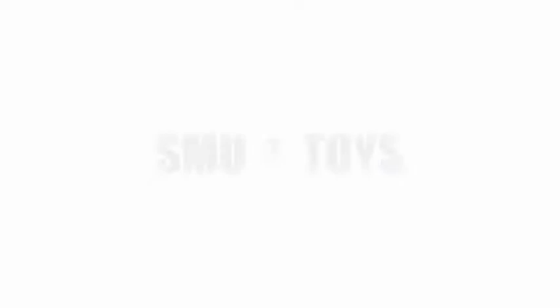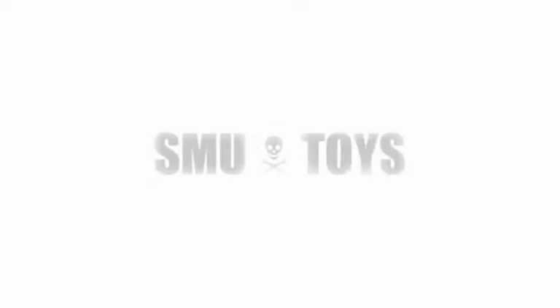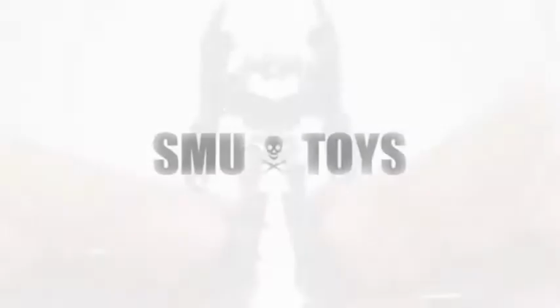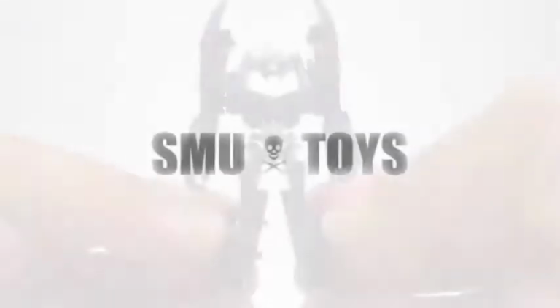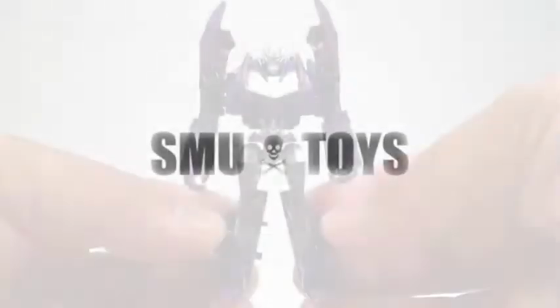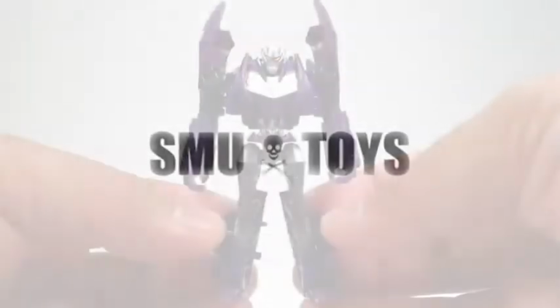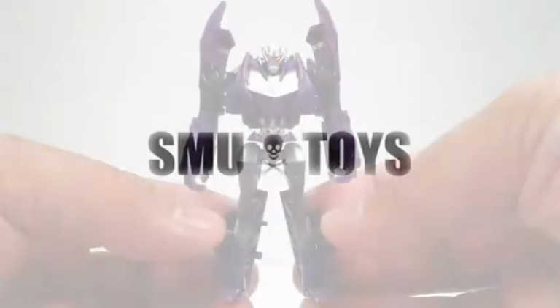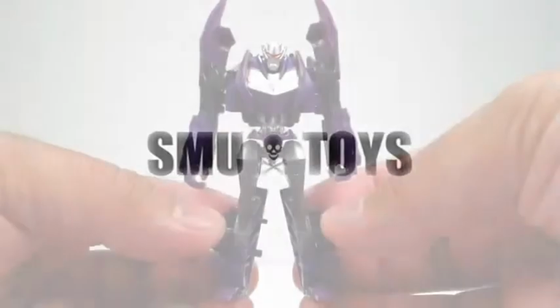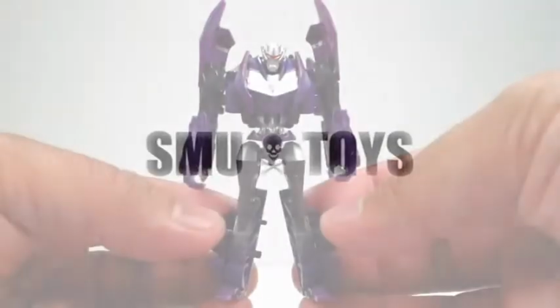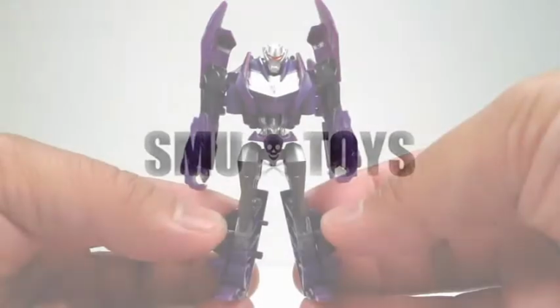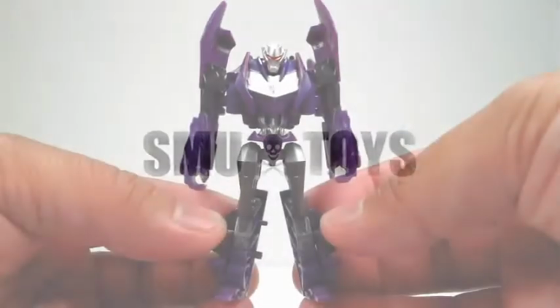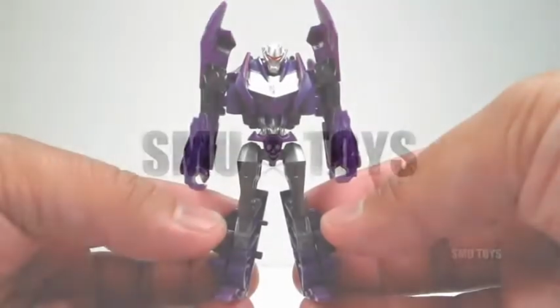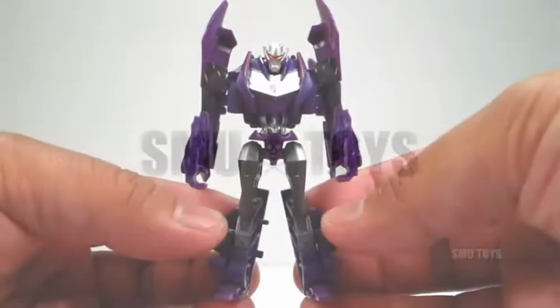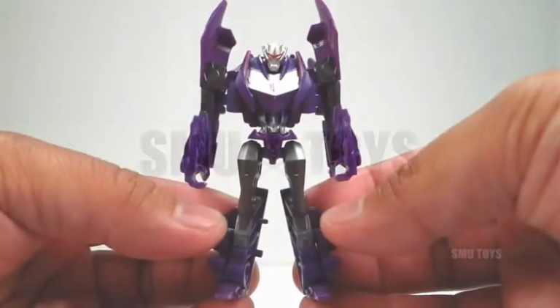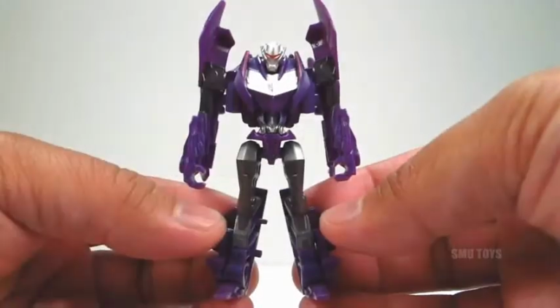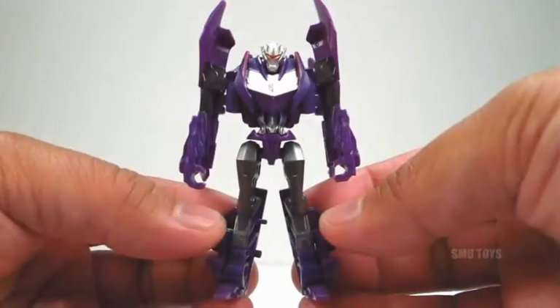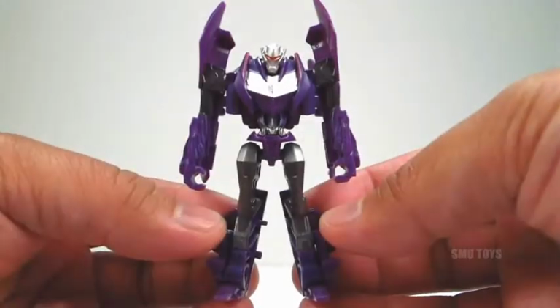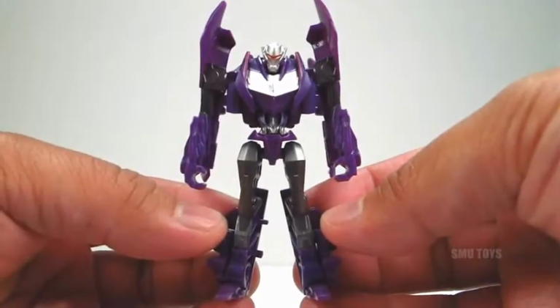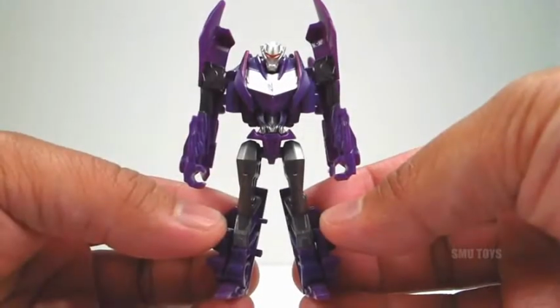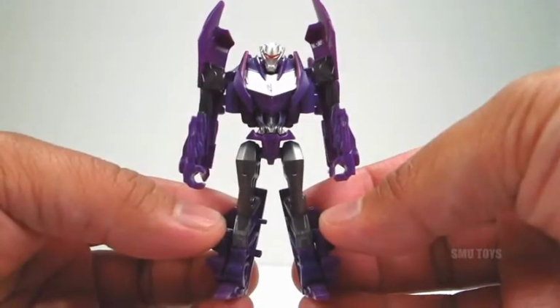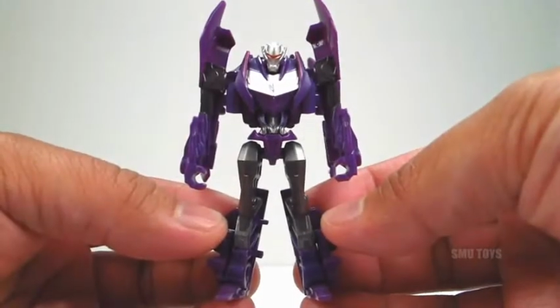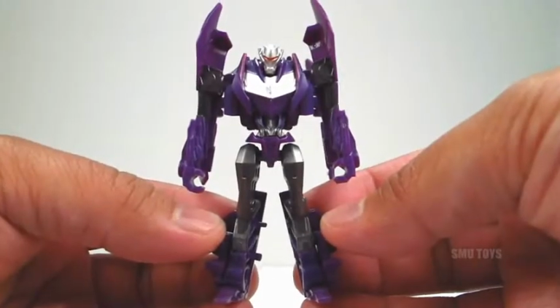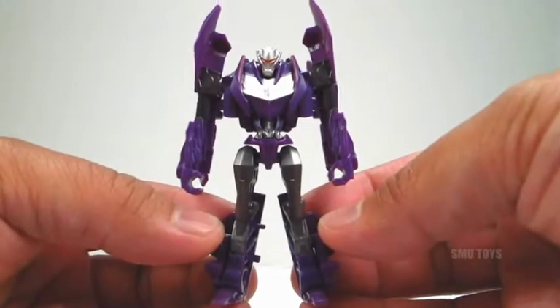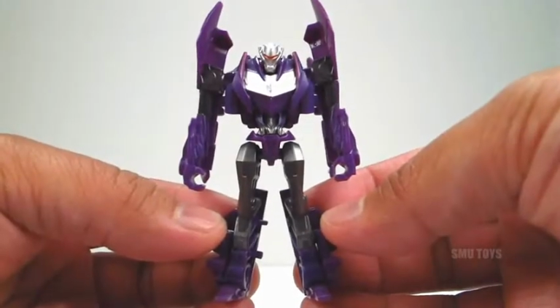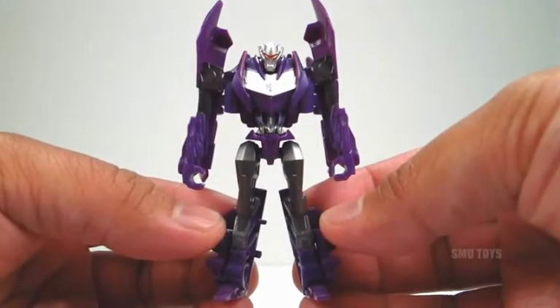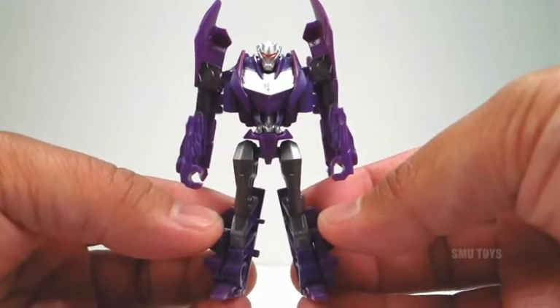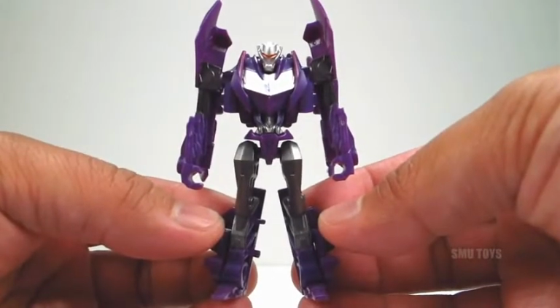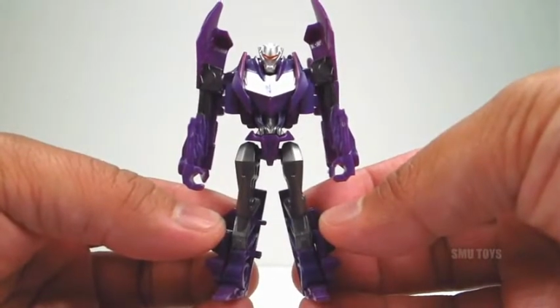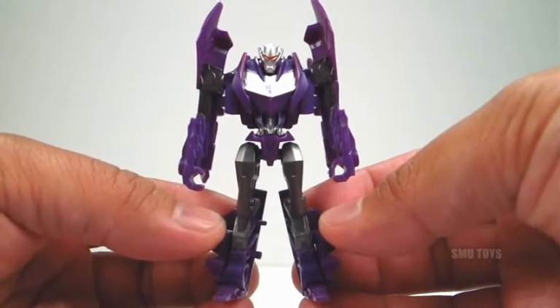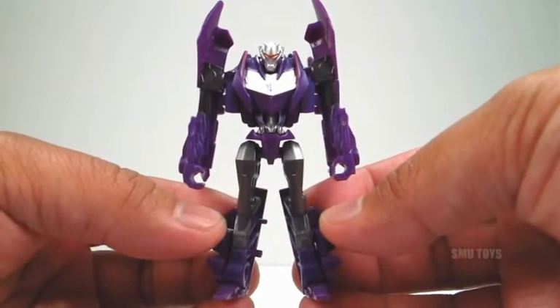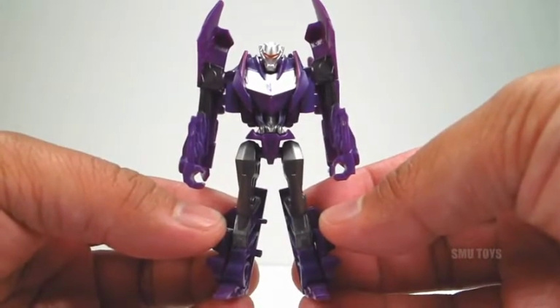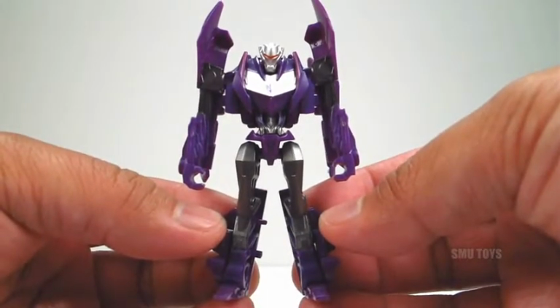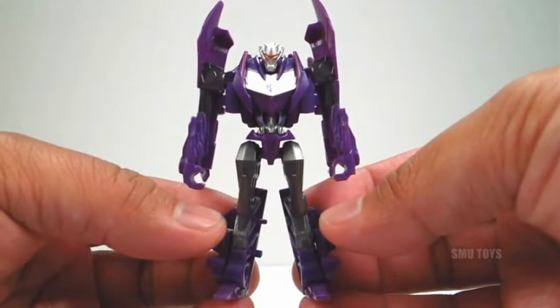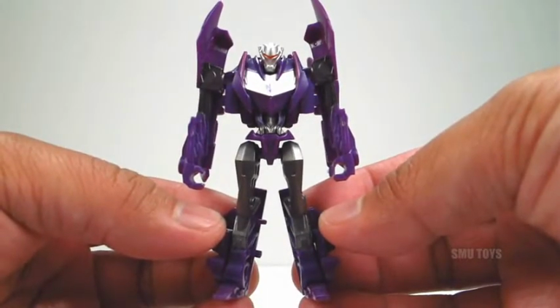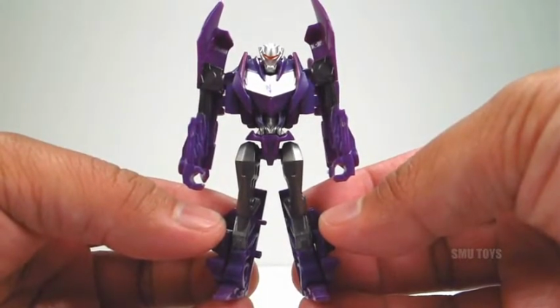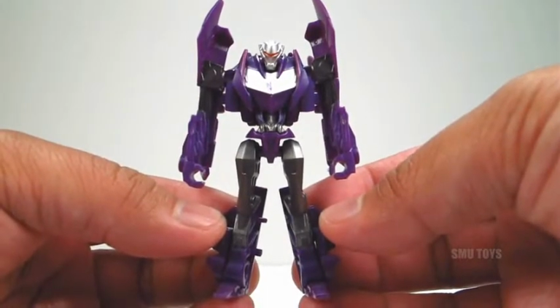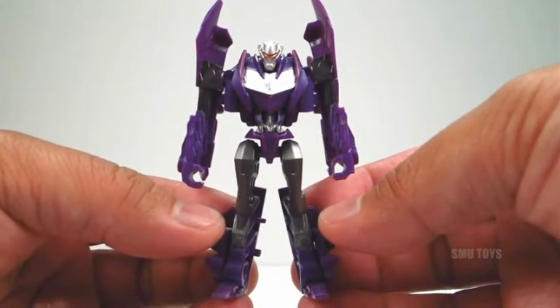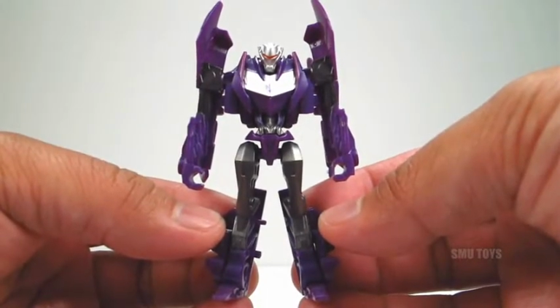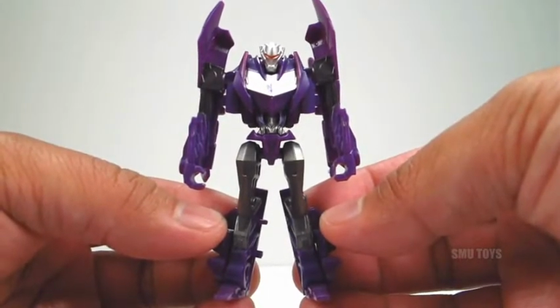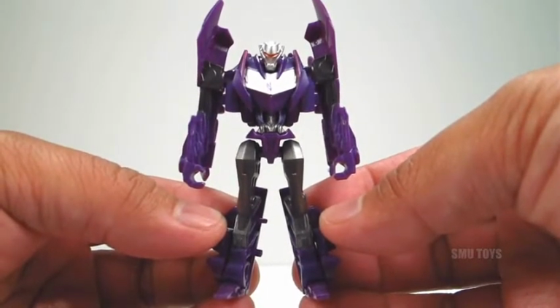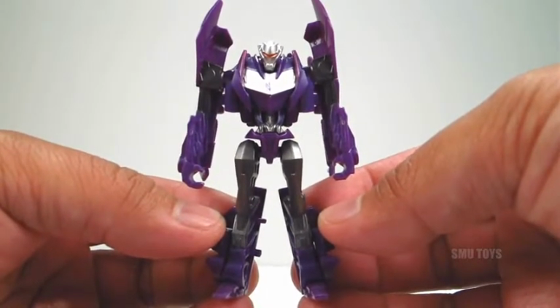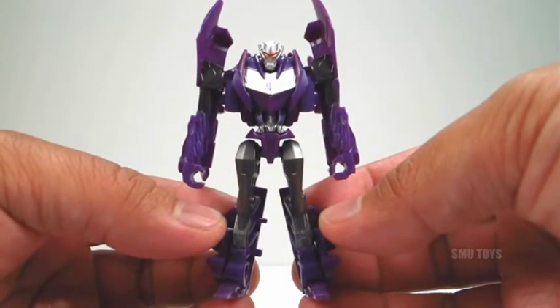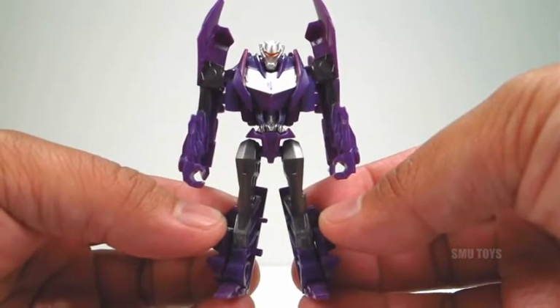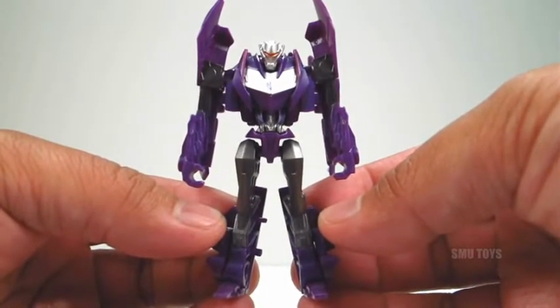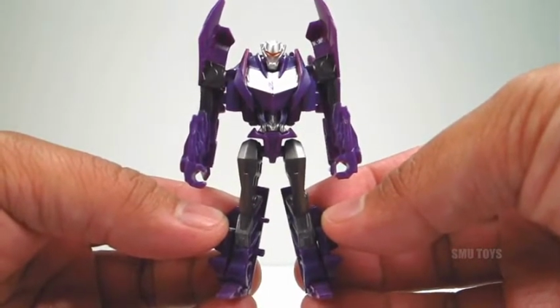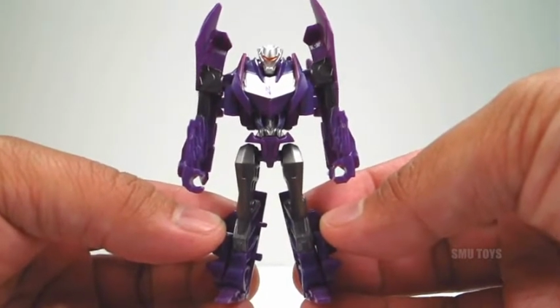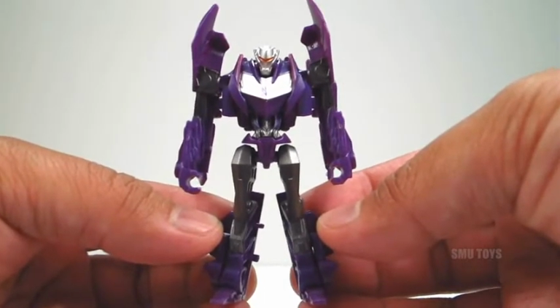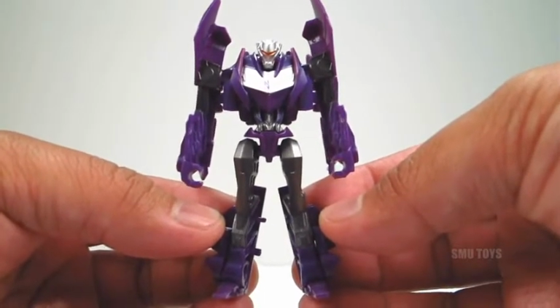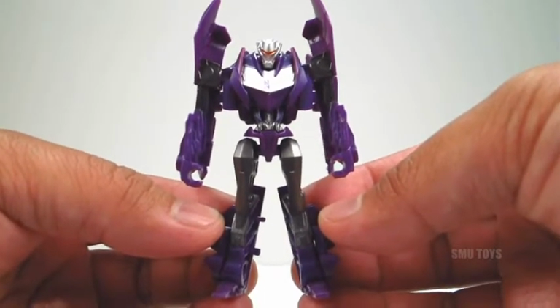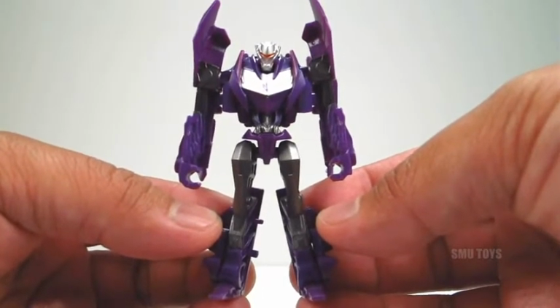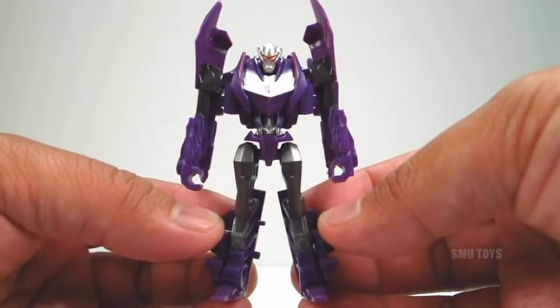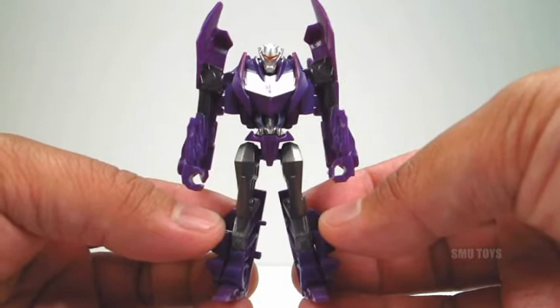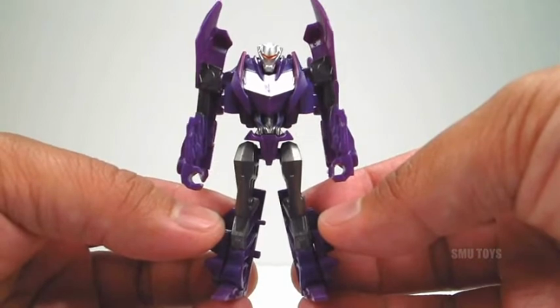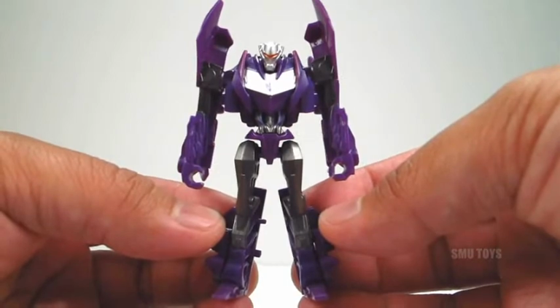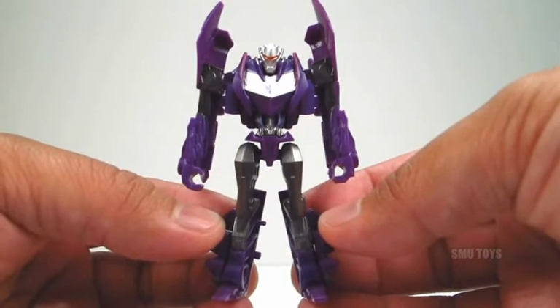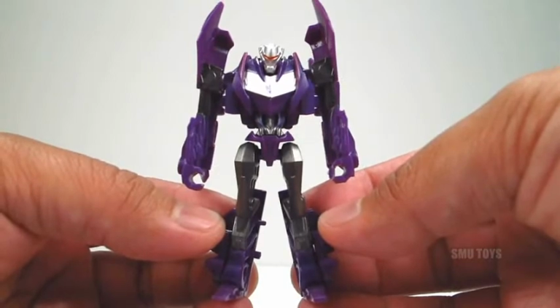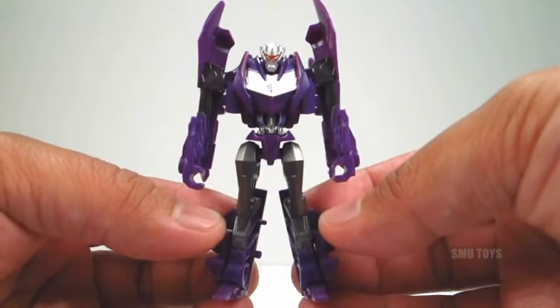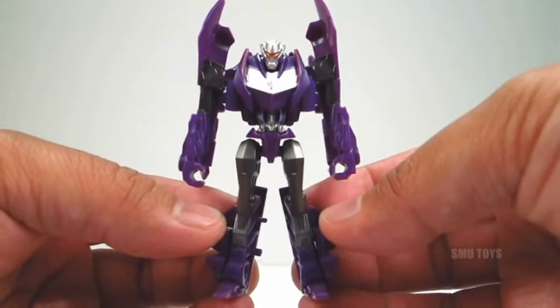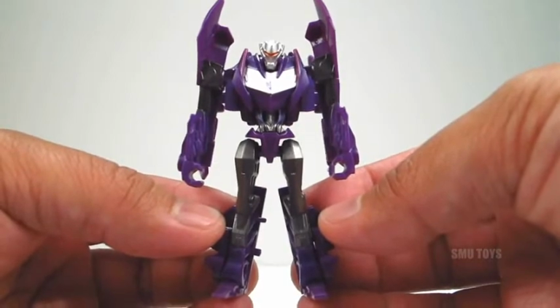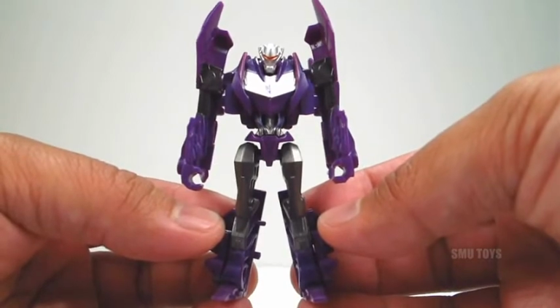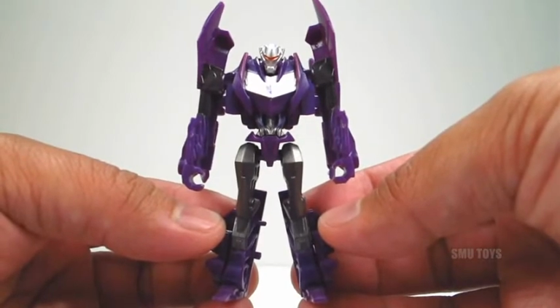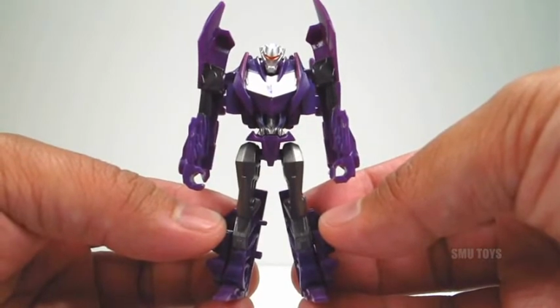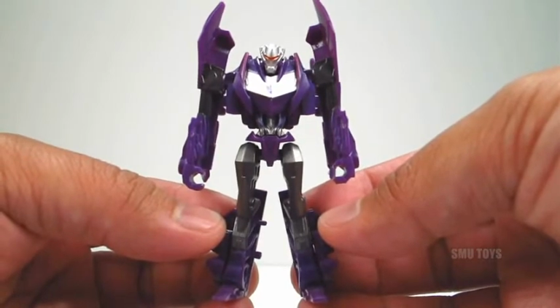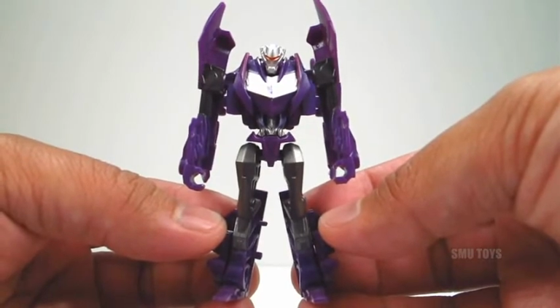What's up guys and gals, trans fans, here we go with the Transformers Prime Beast Hunters Air Vehicon Assault Infantry.